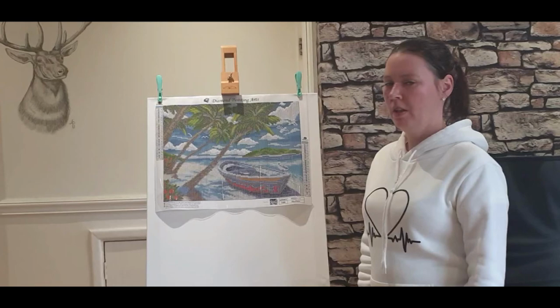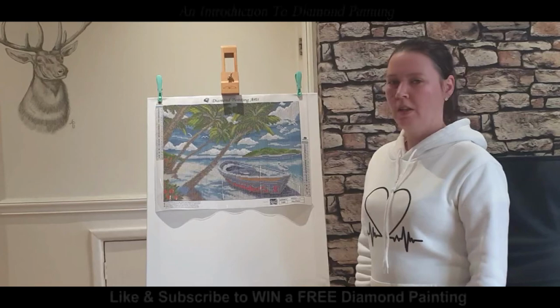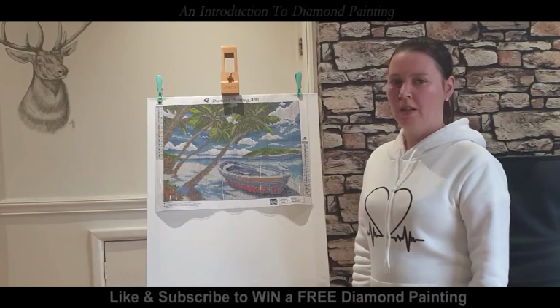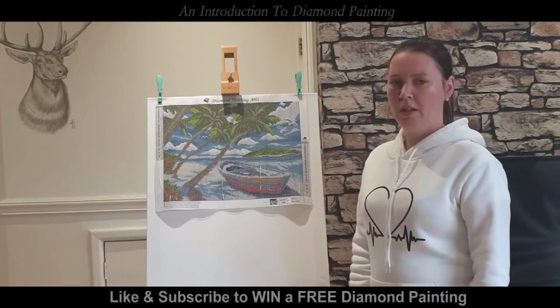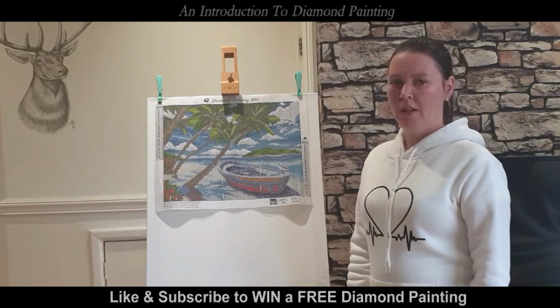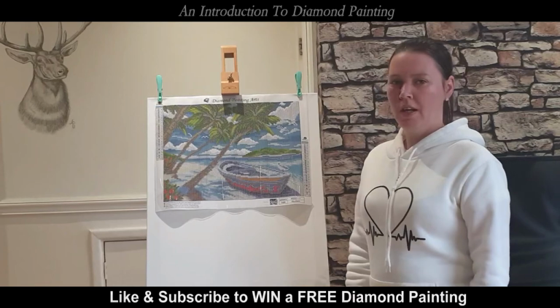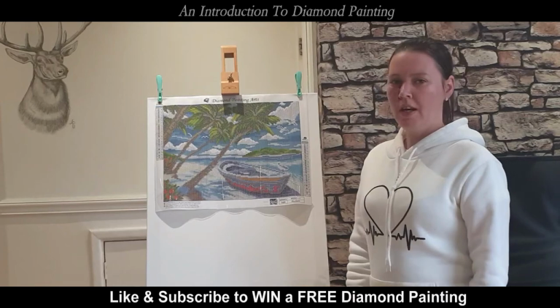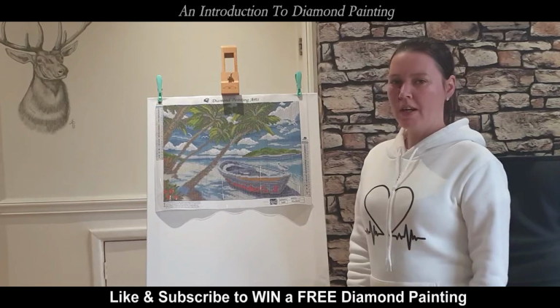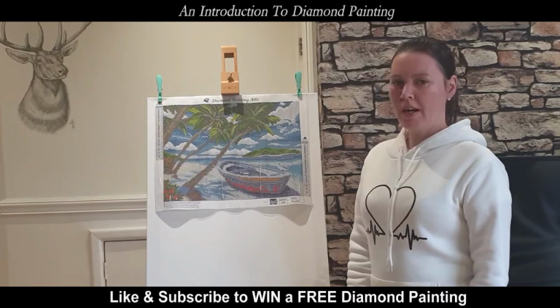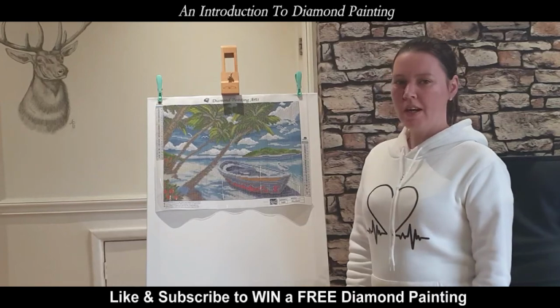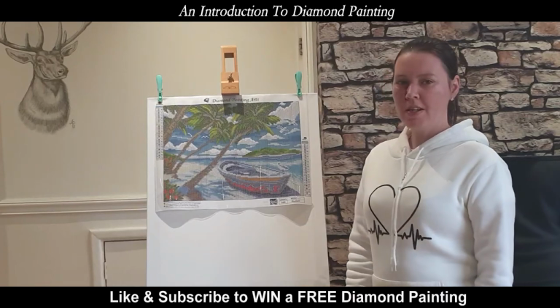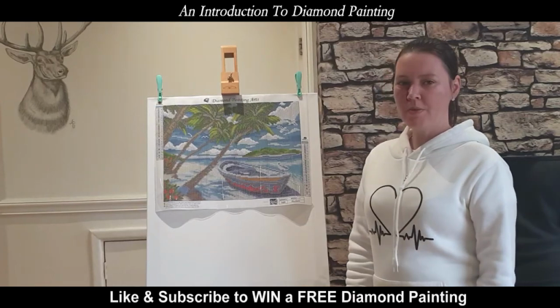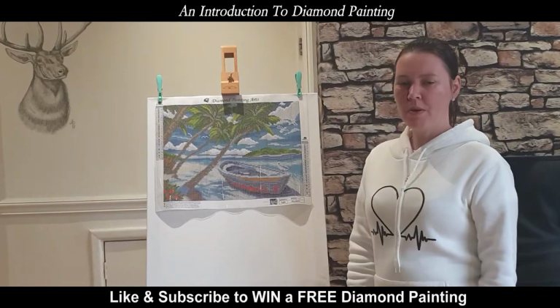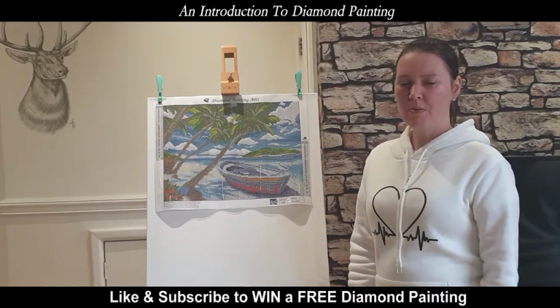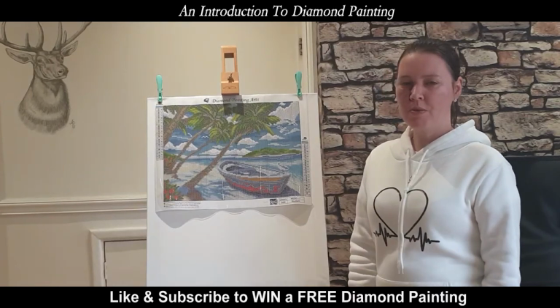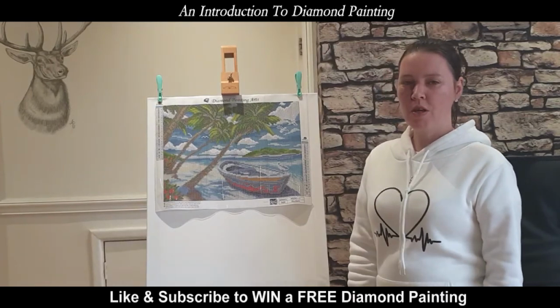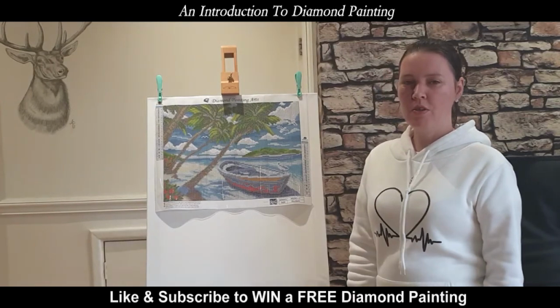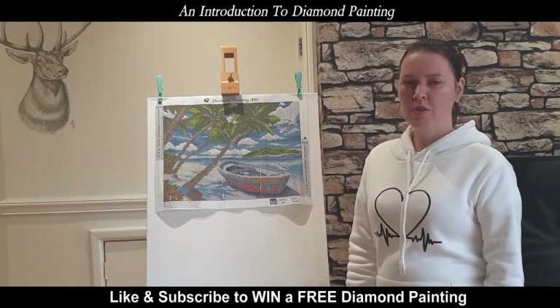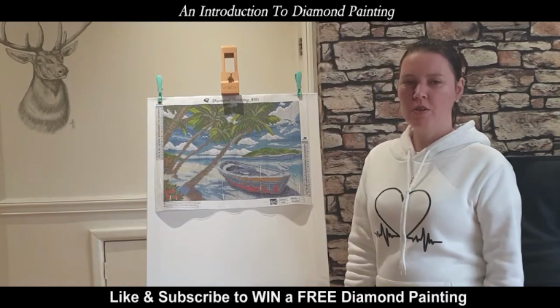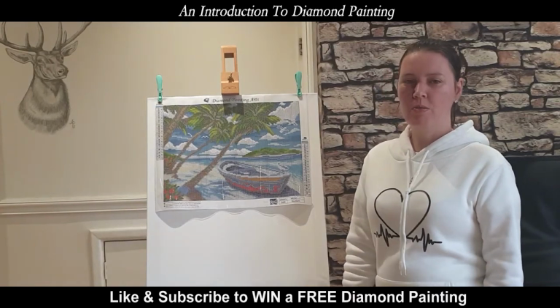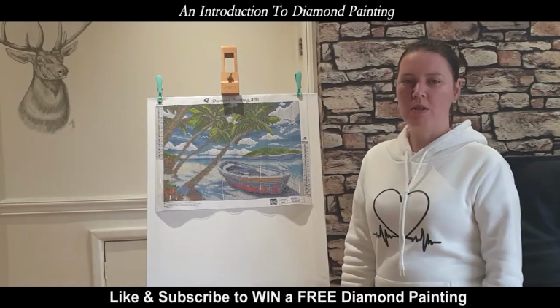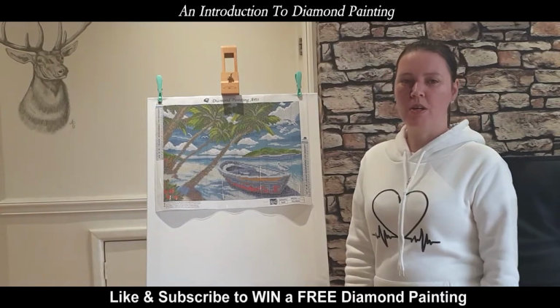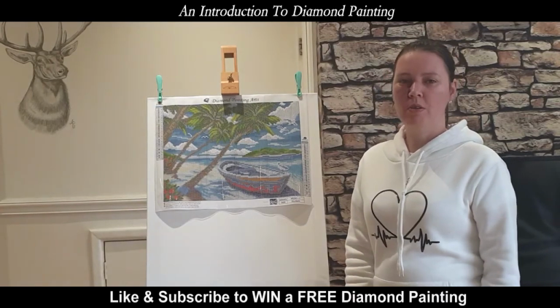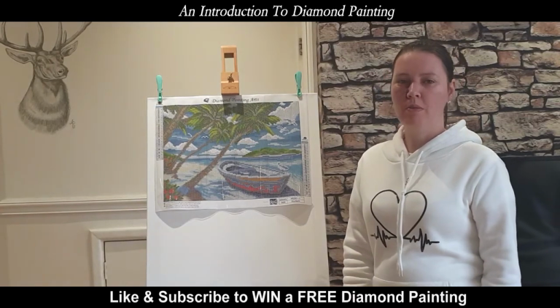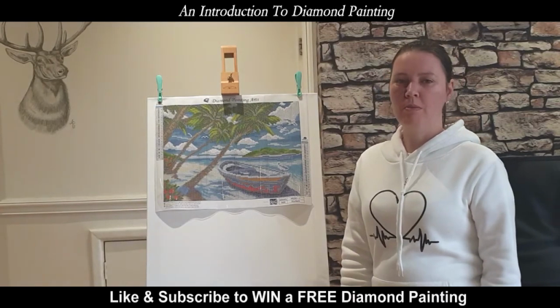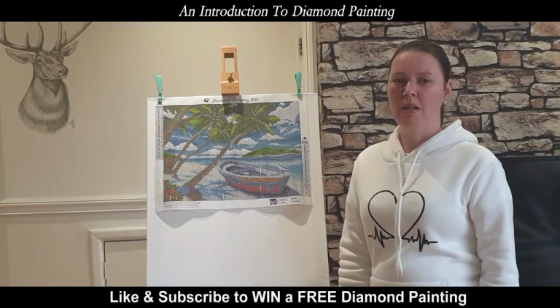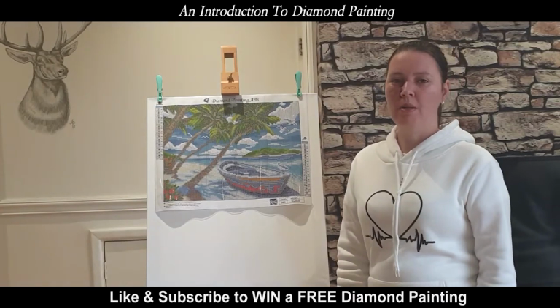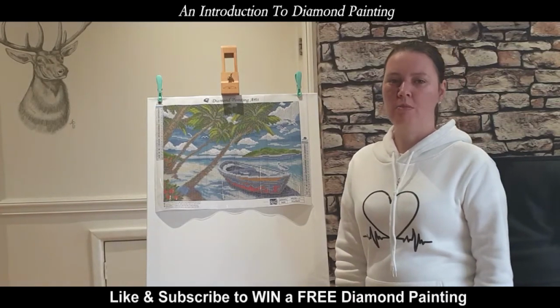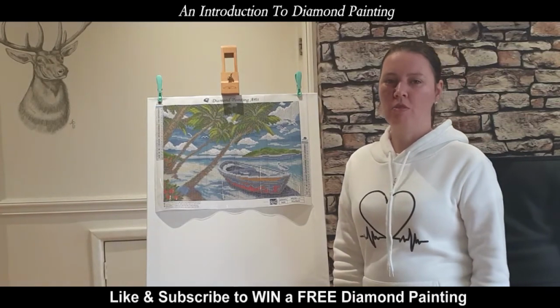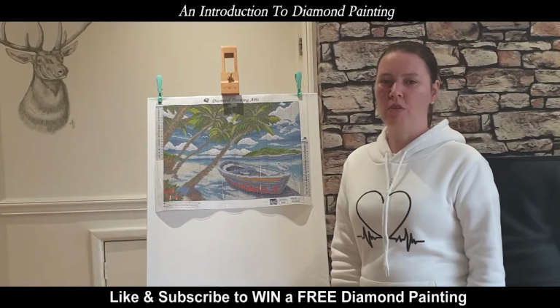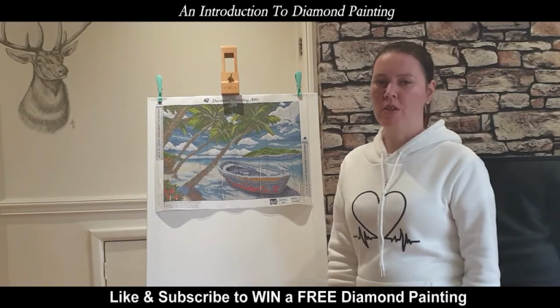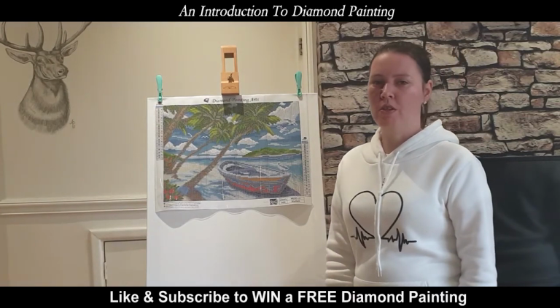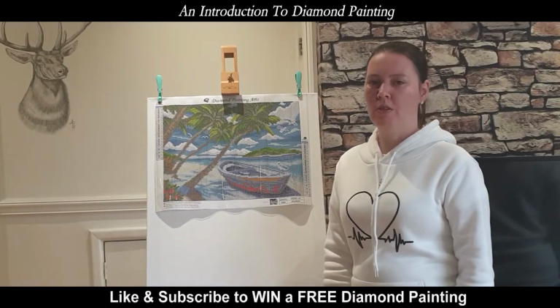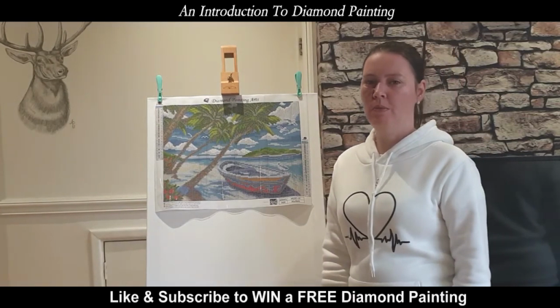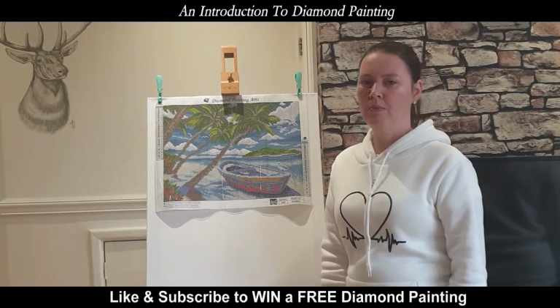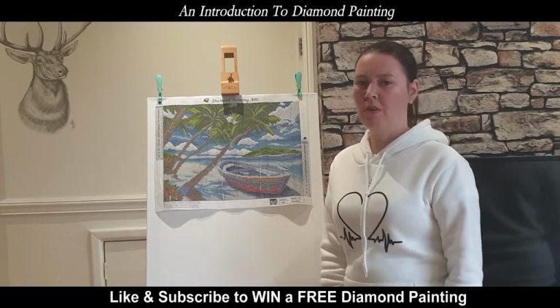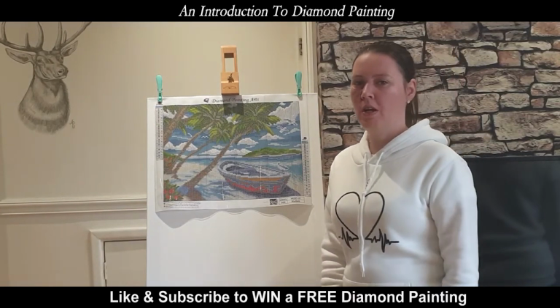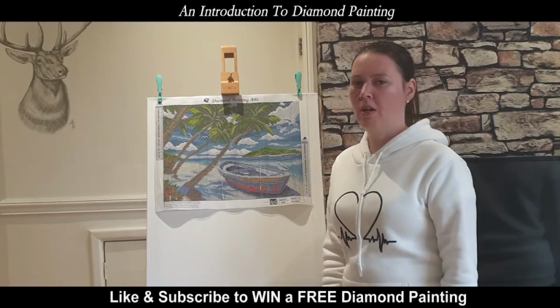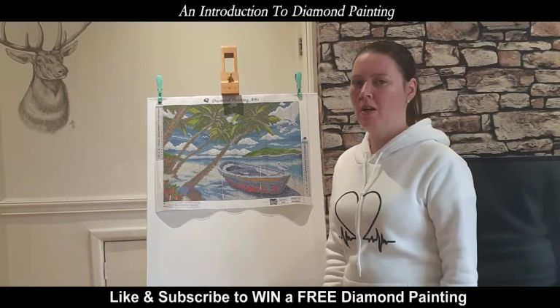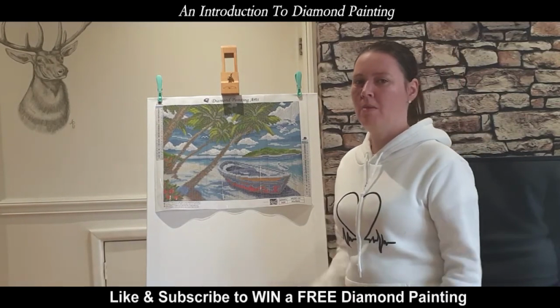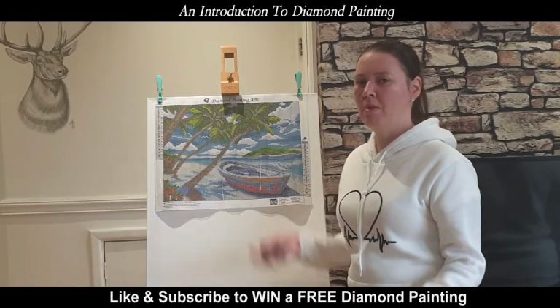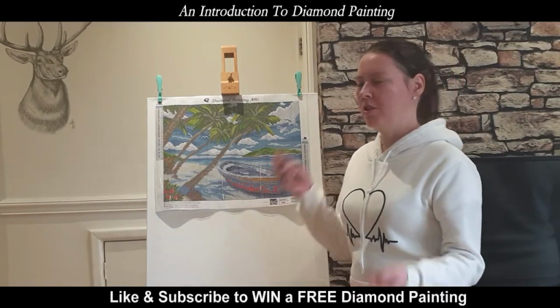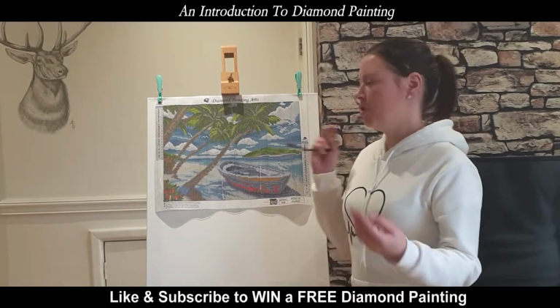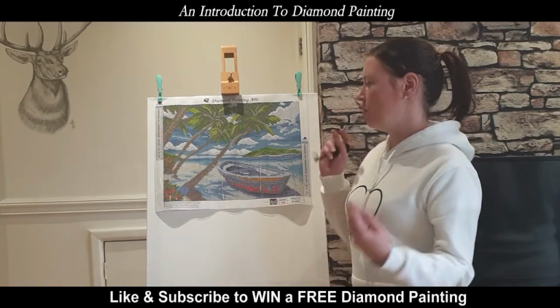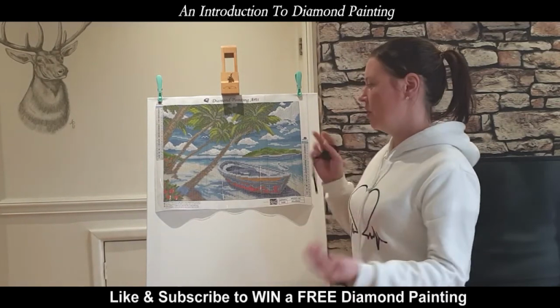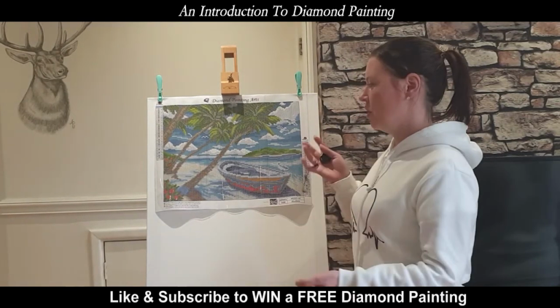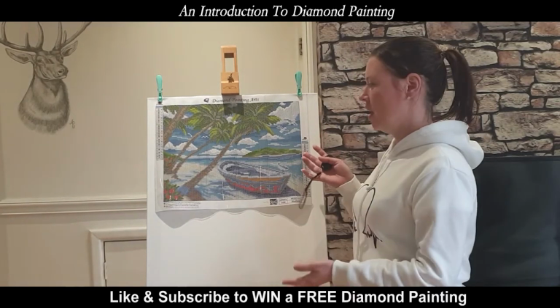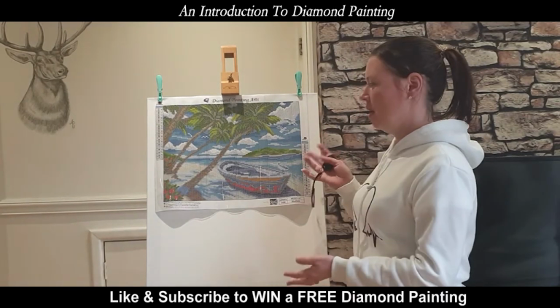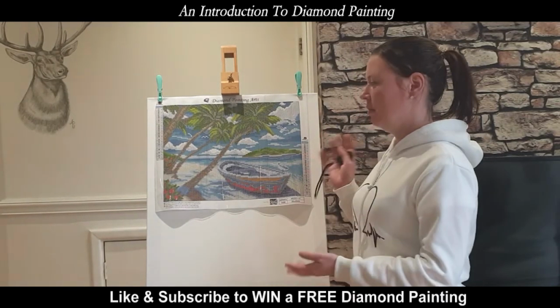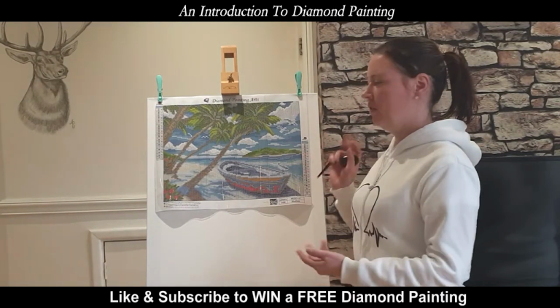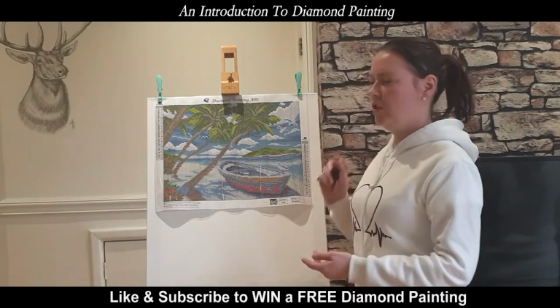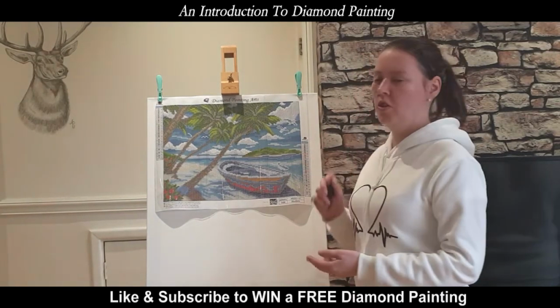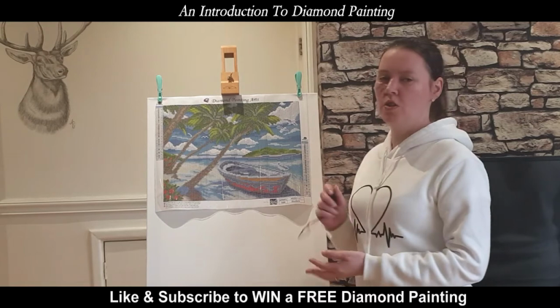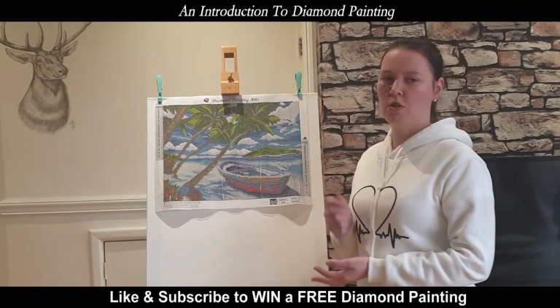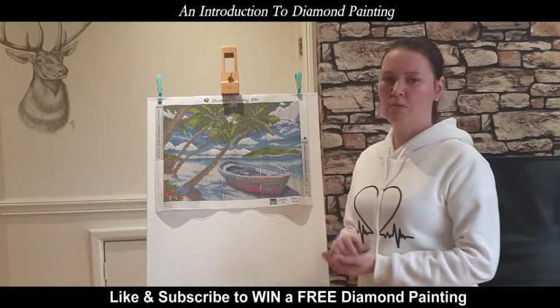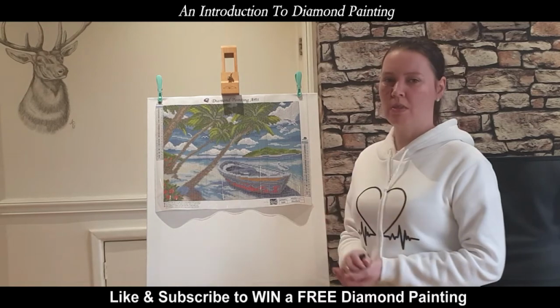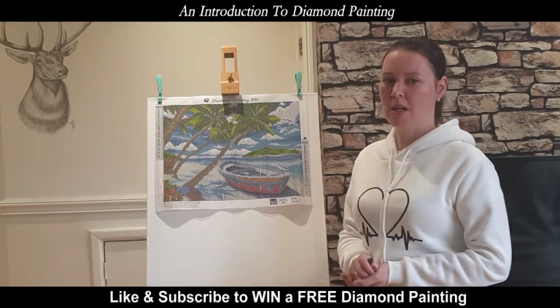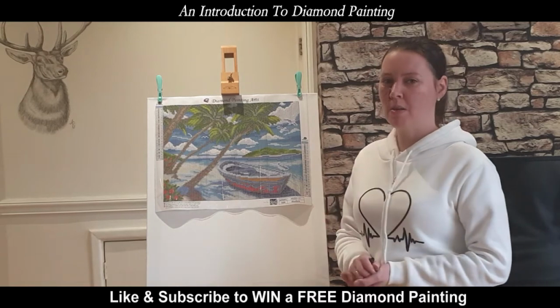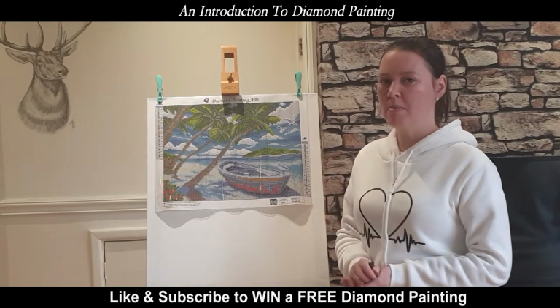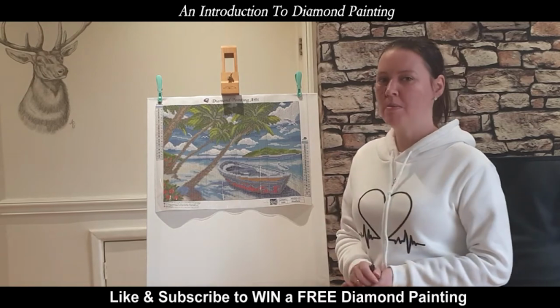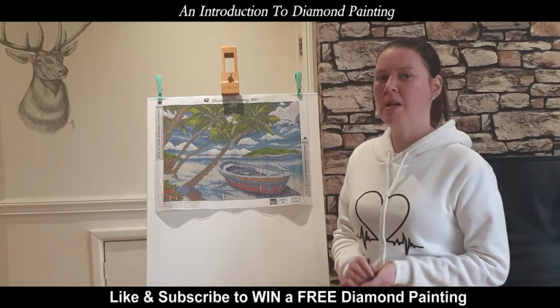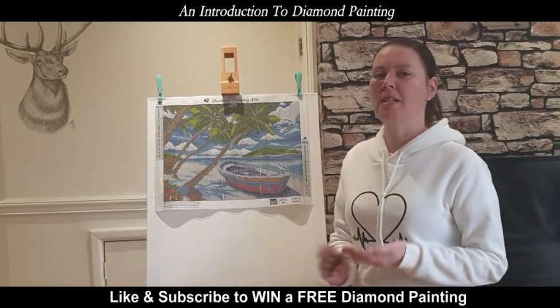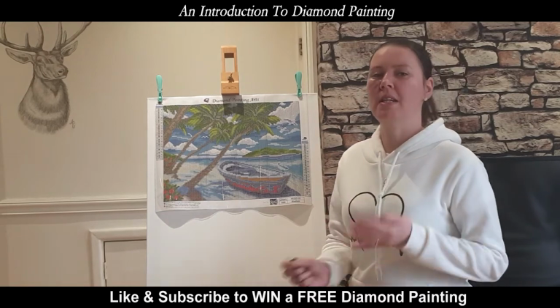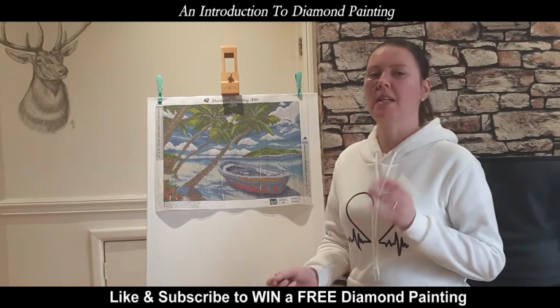Hi guys, welcome to our YouTube channel. My name is Crystal. I just want to share with you some diamond painting.